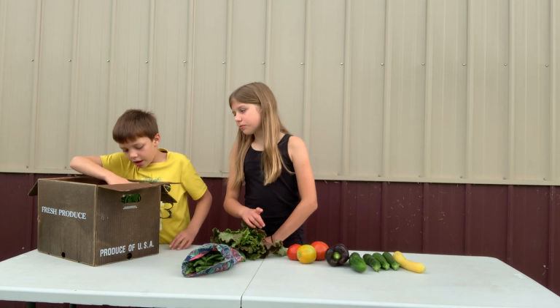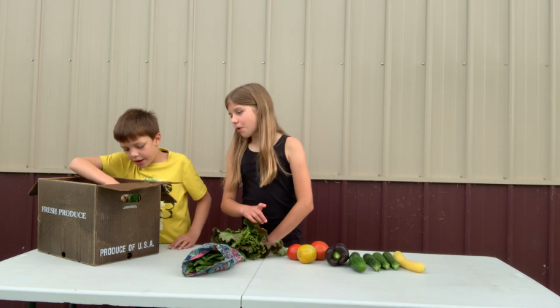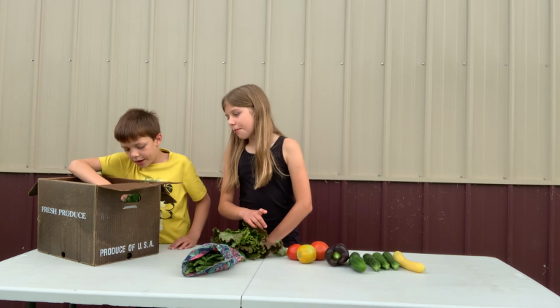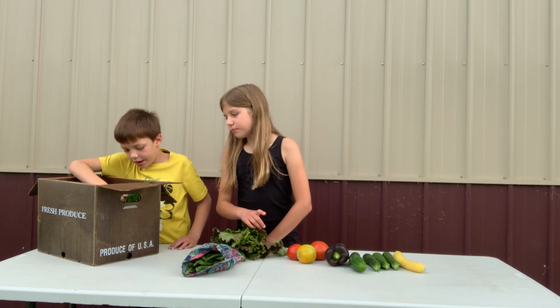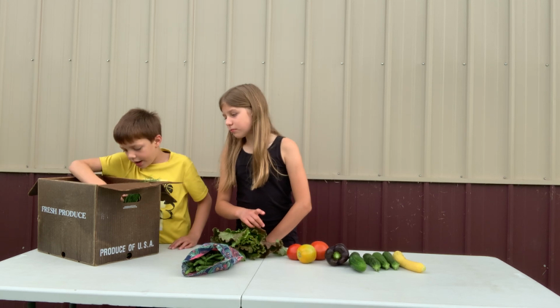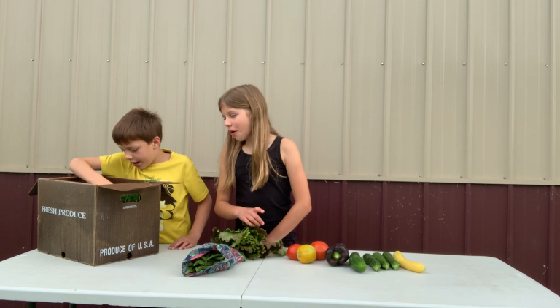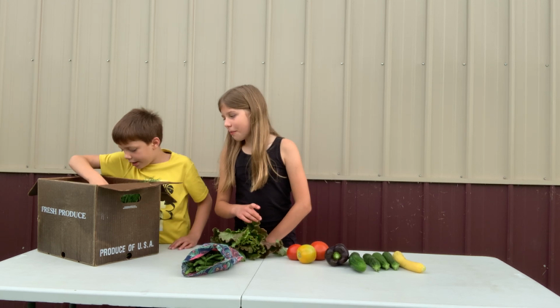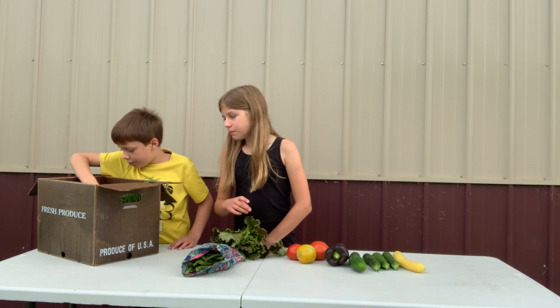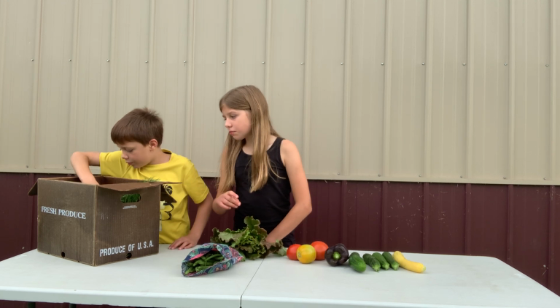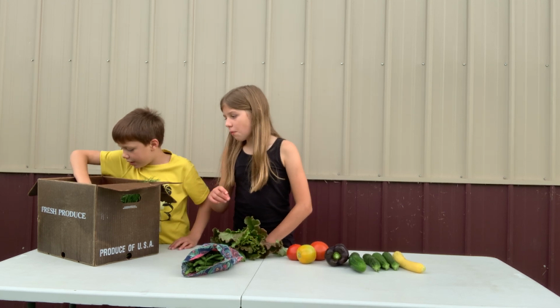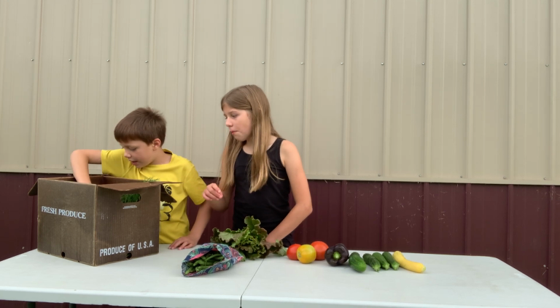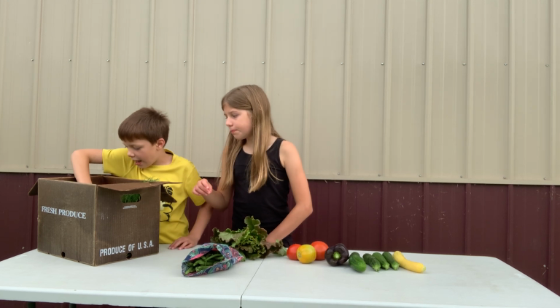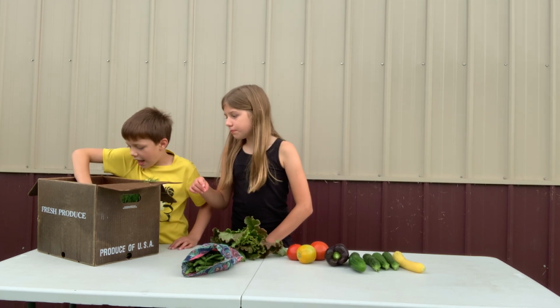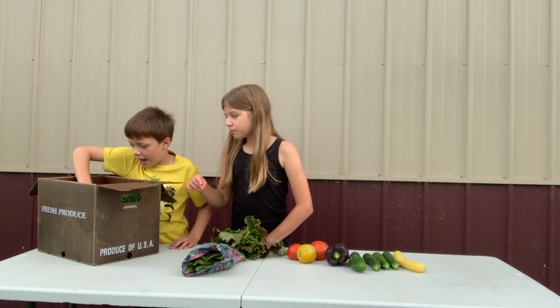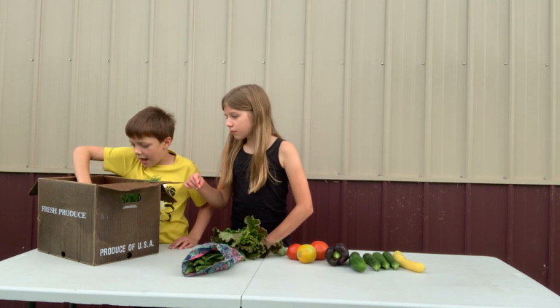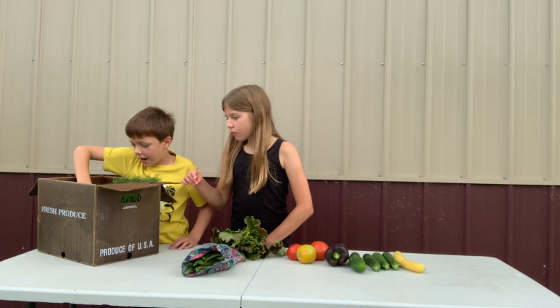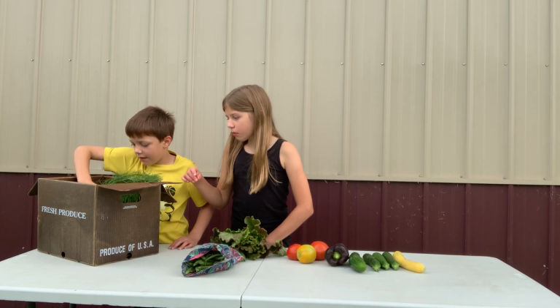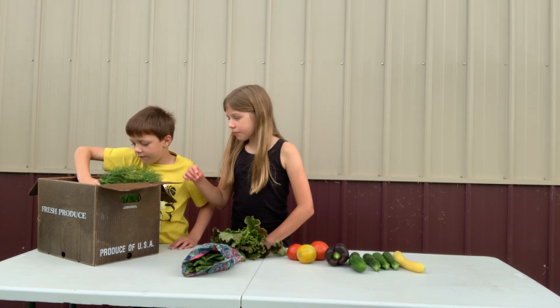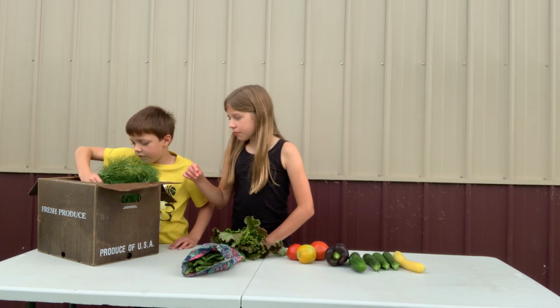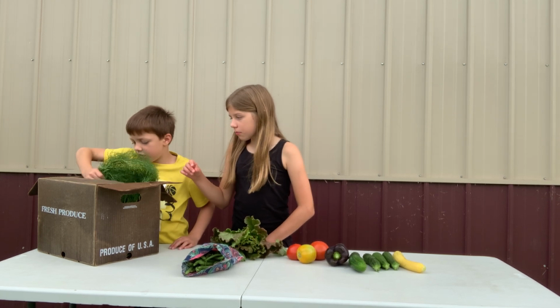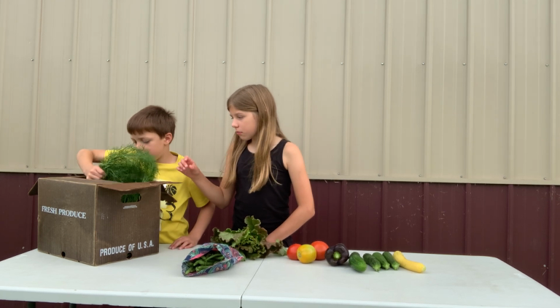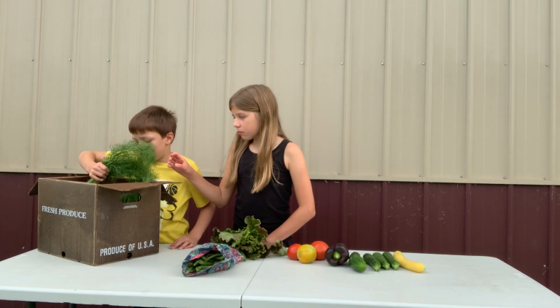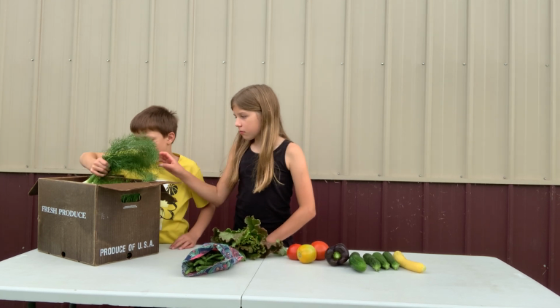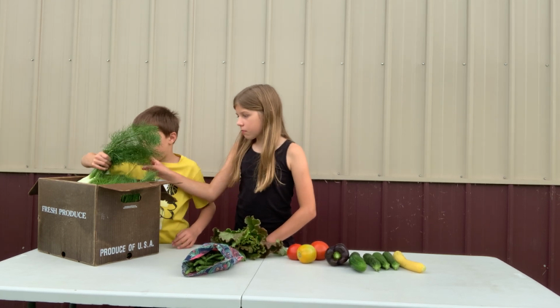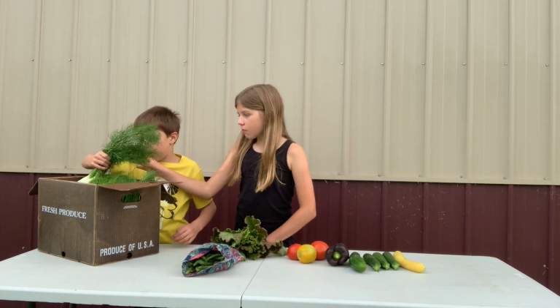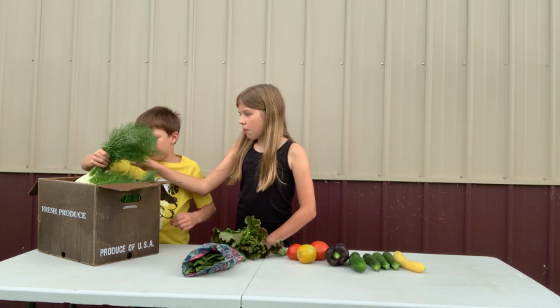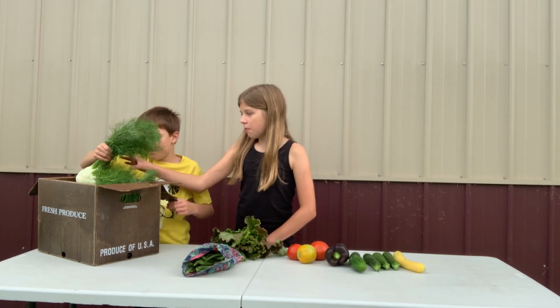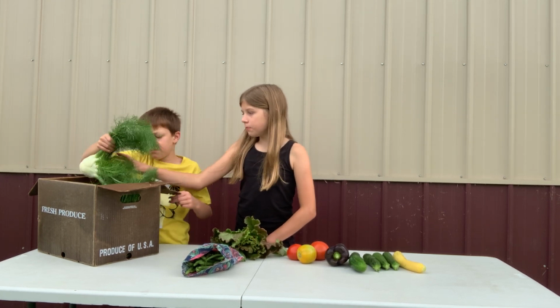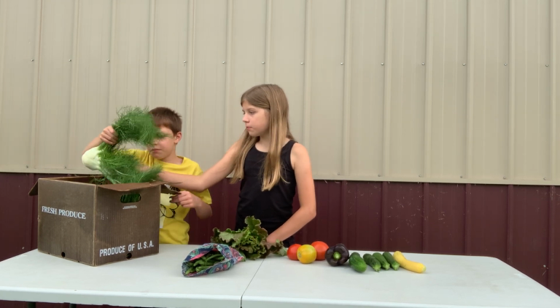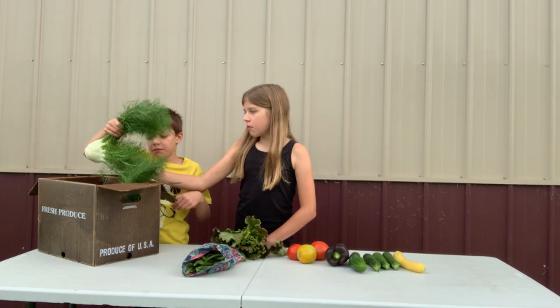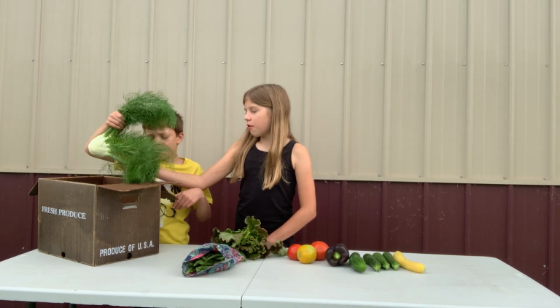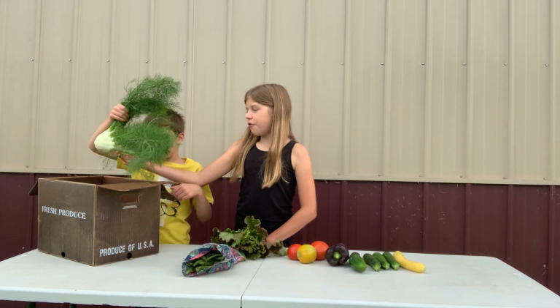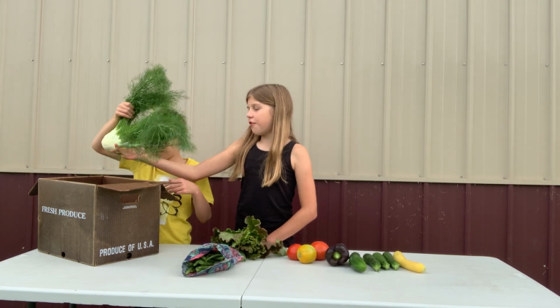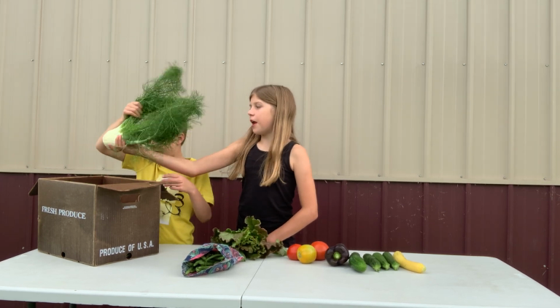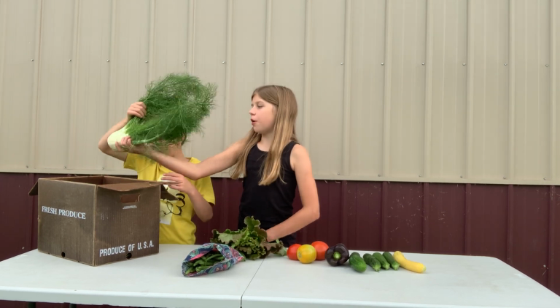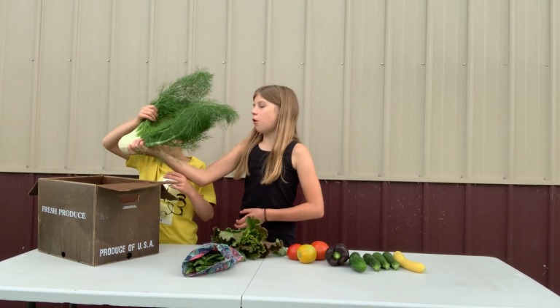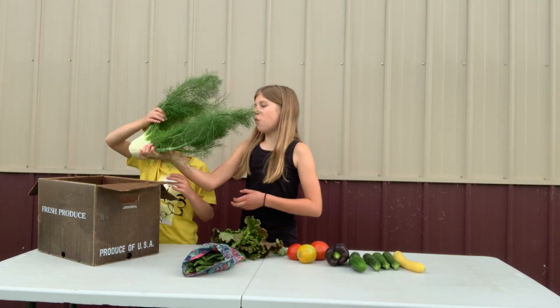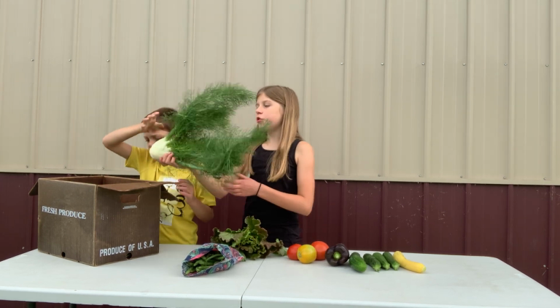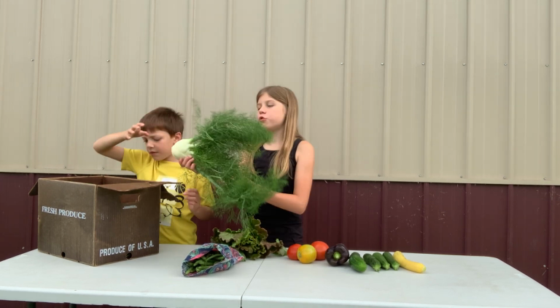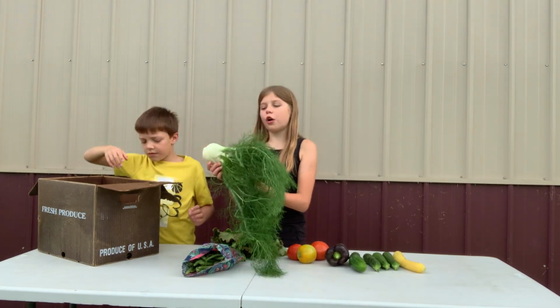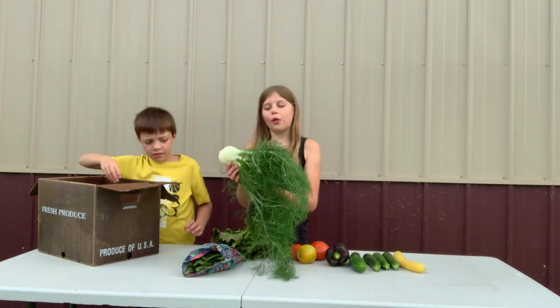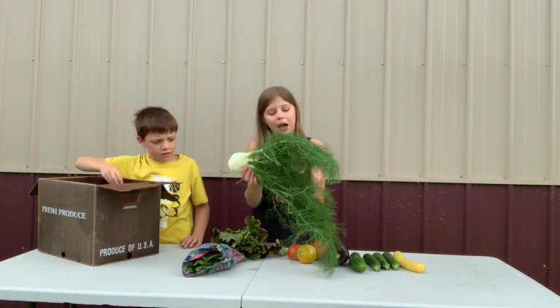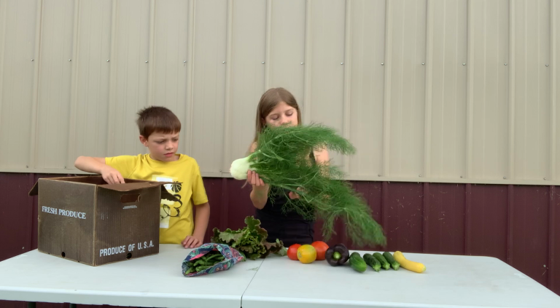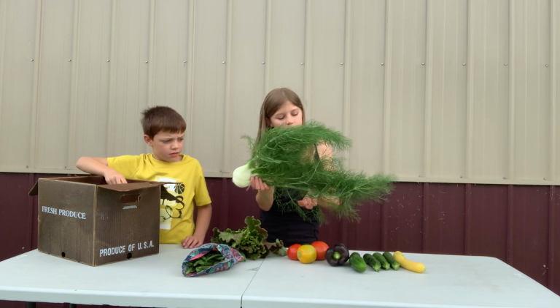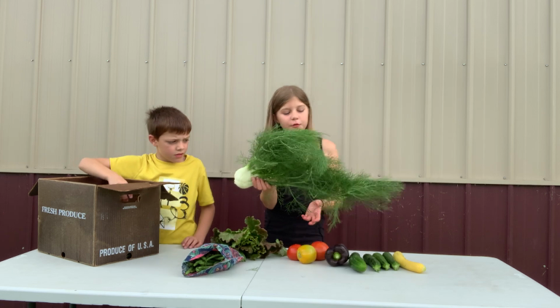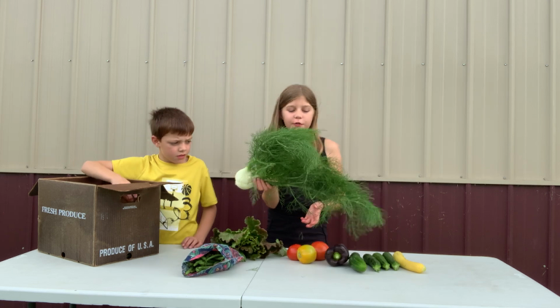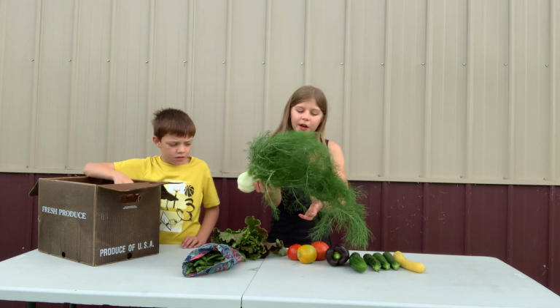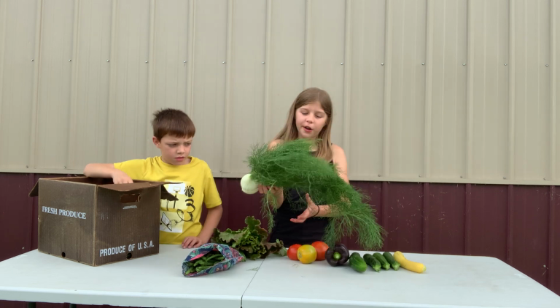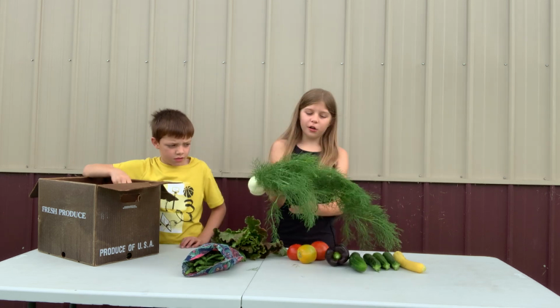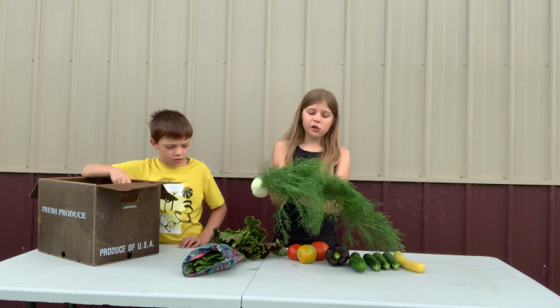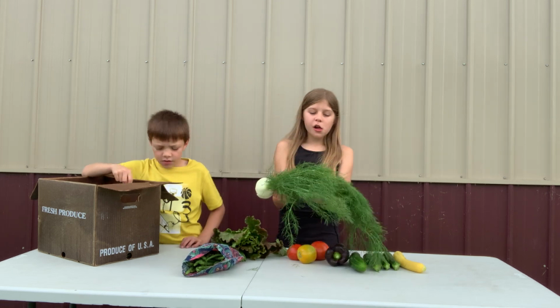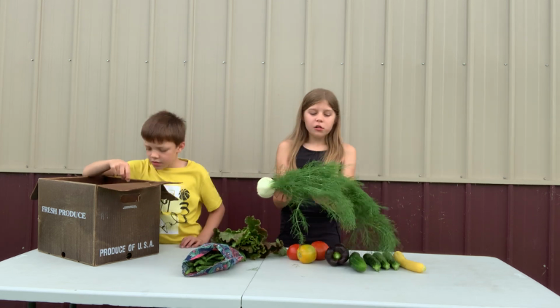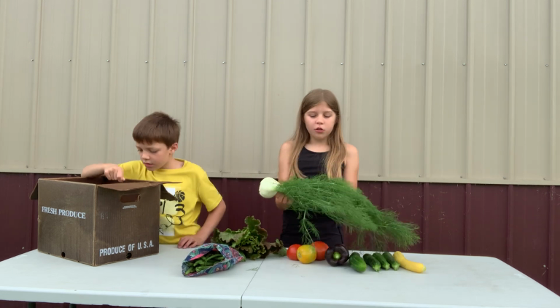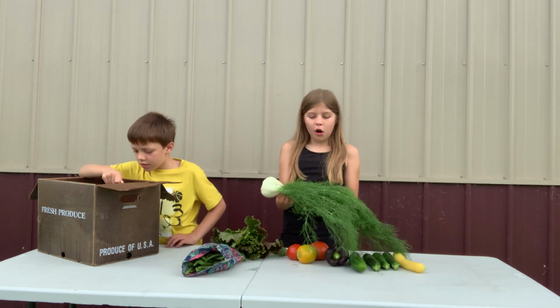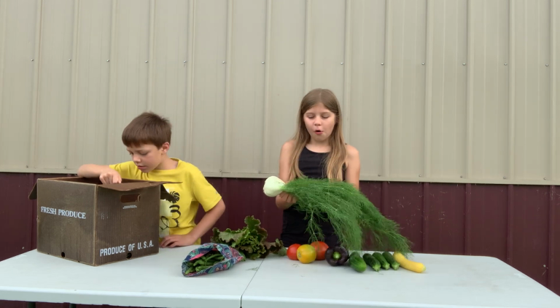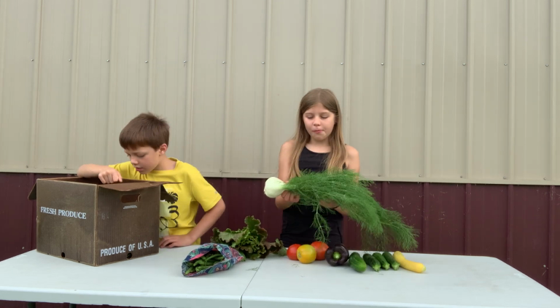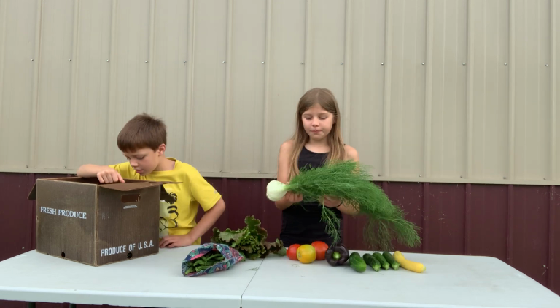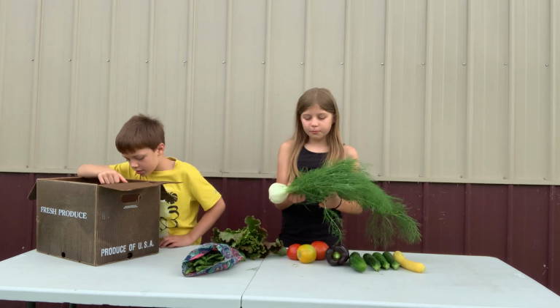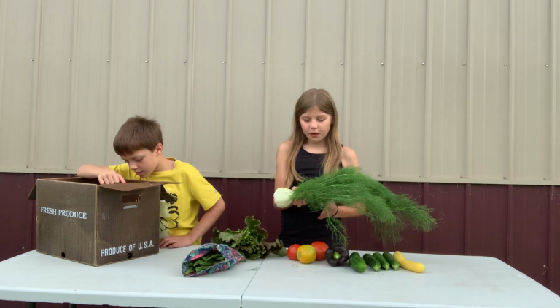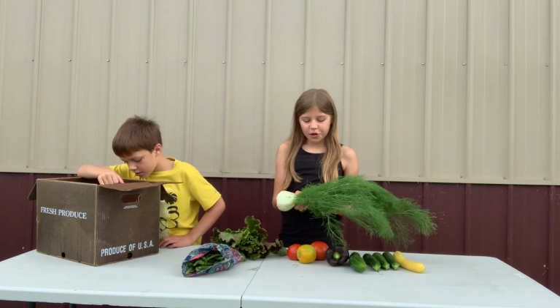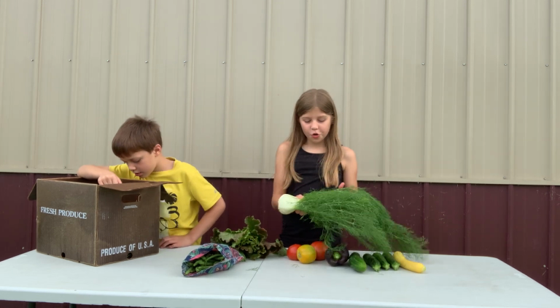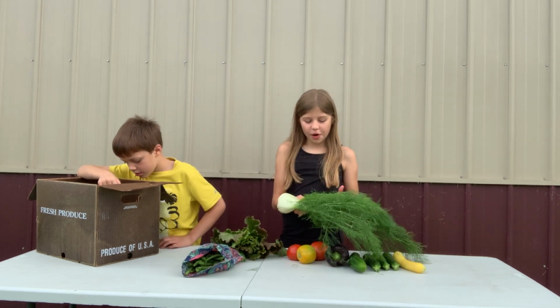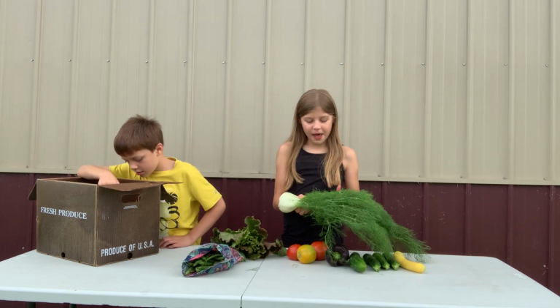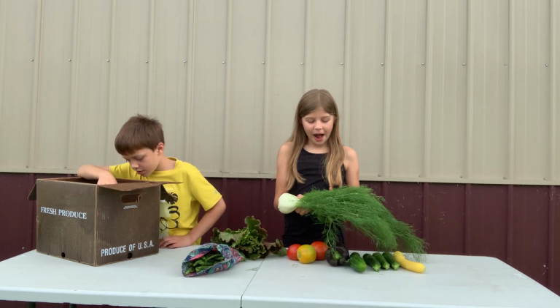And we have some fennel. This is our last week for fennel, so enjoy that.